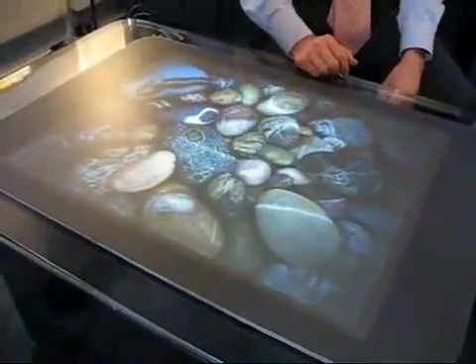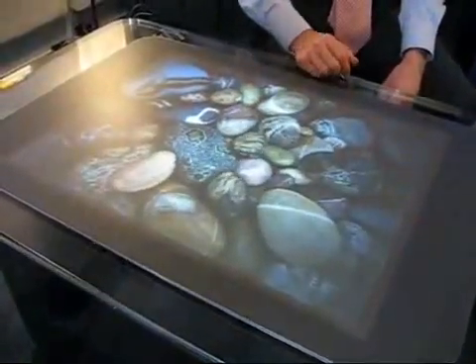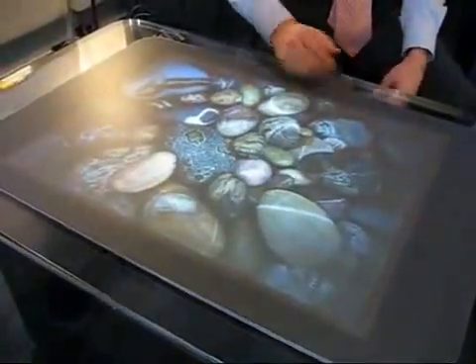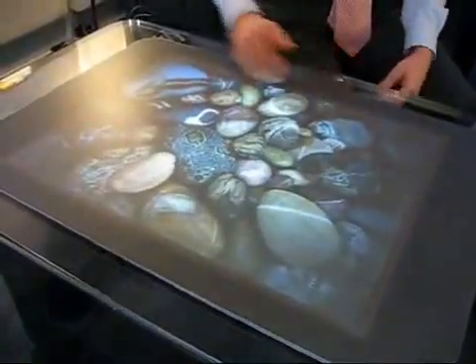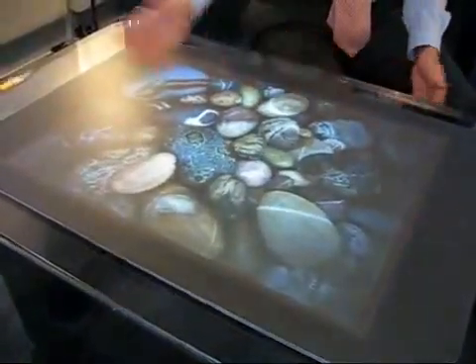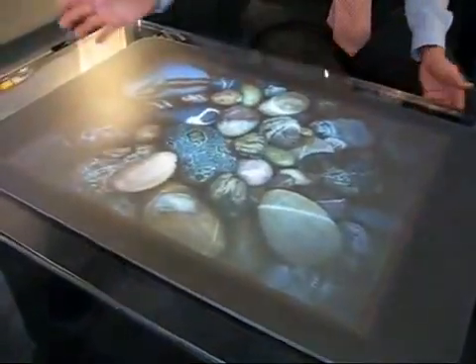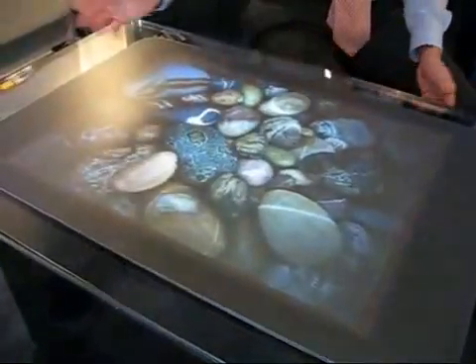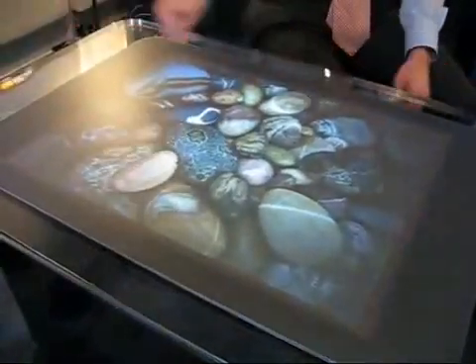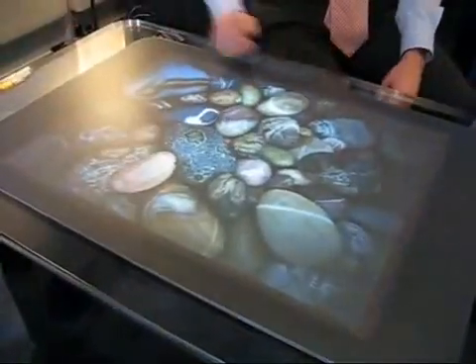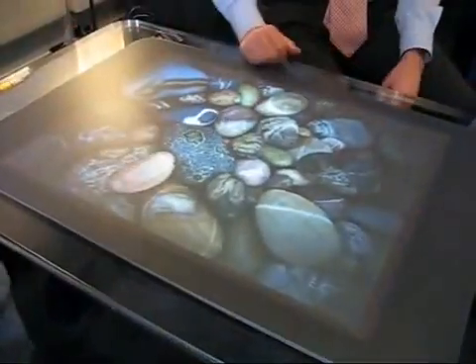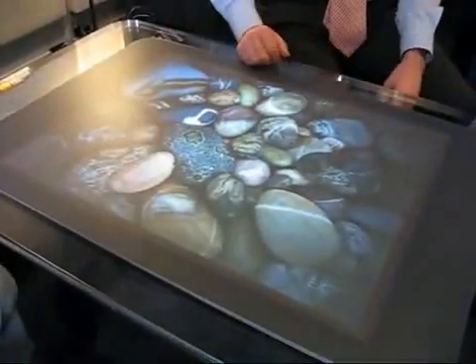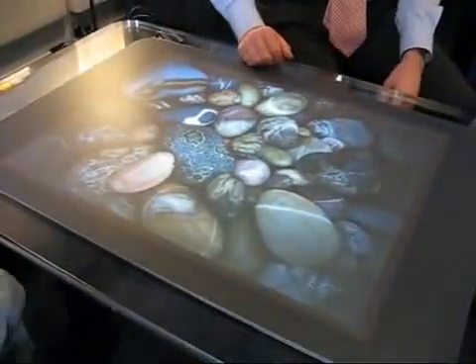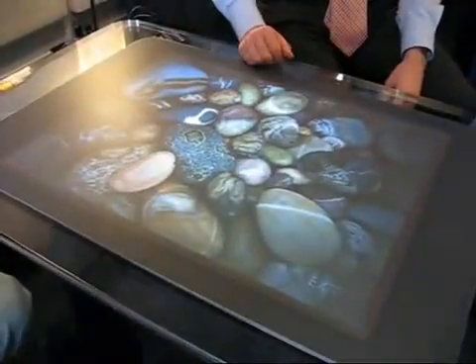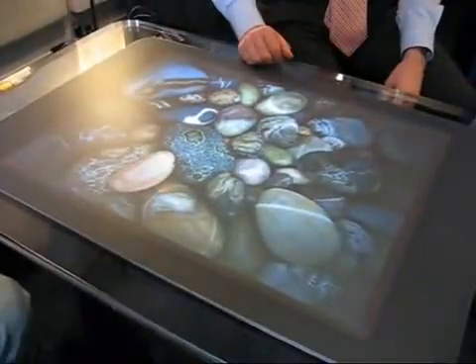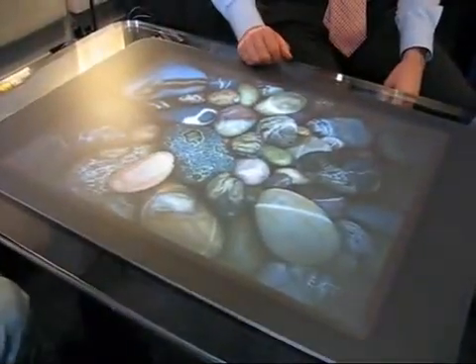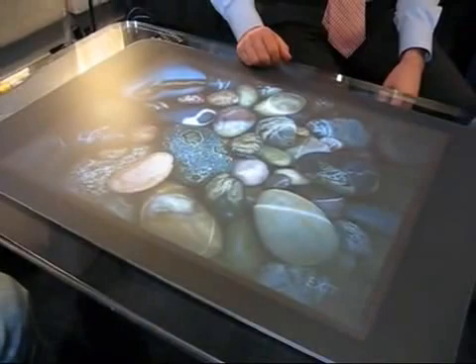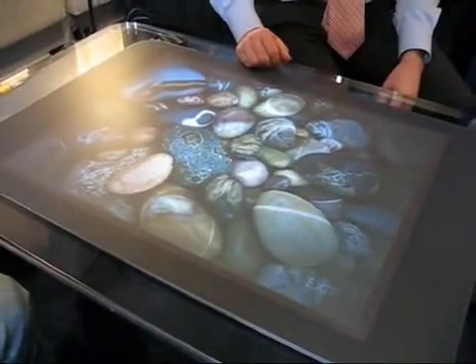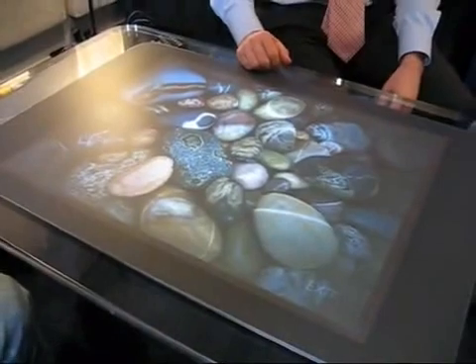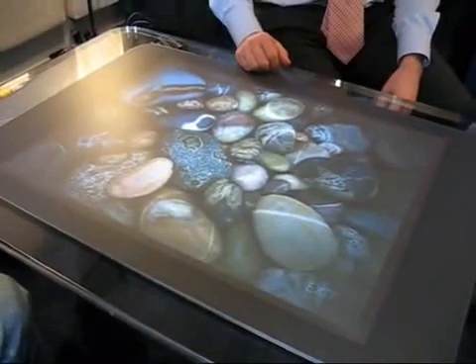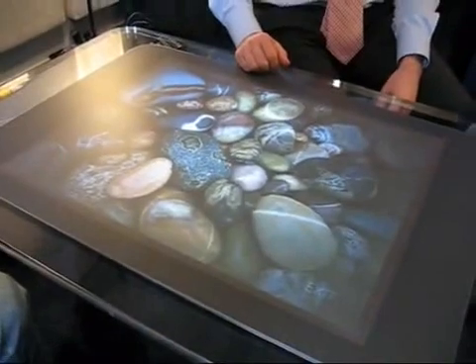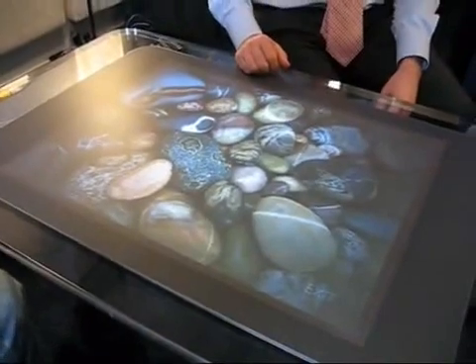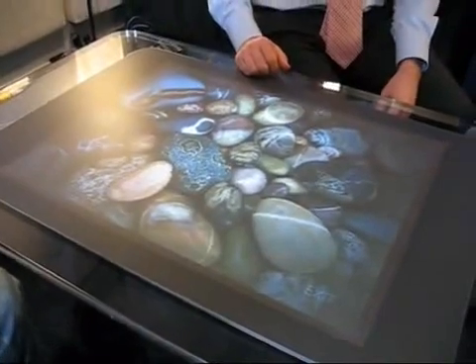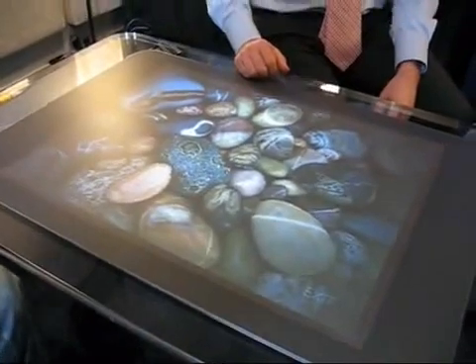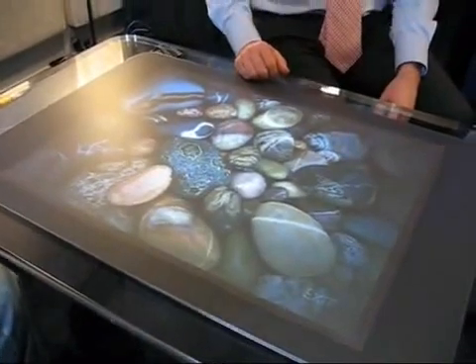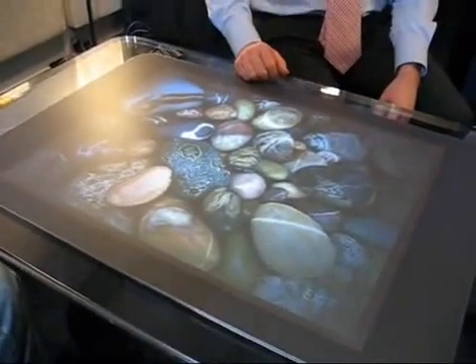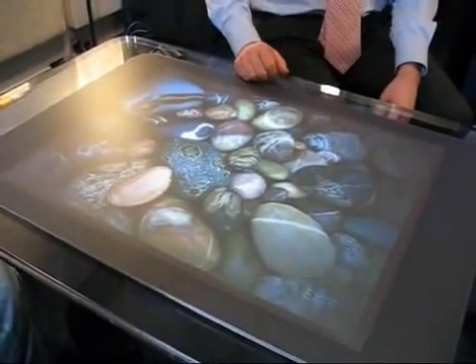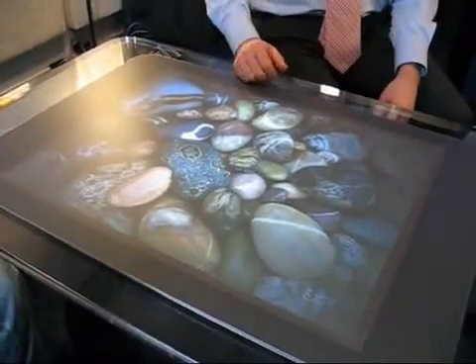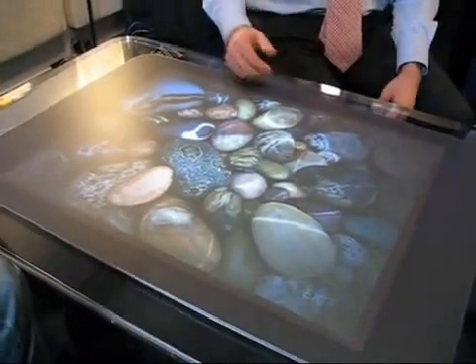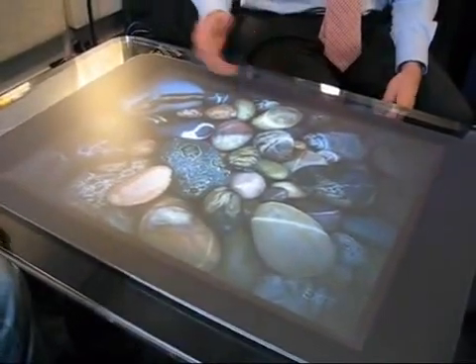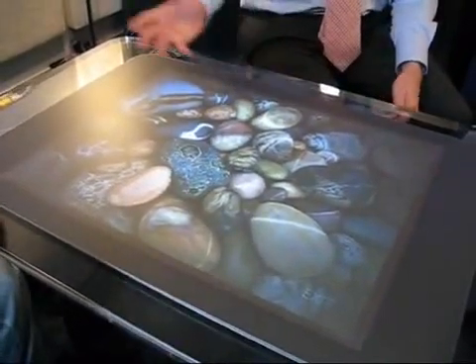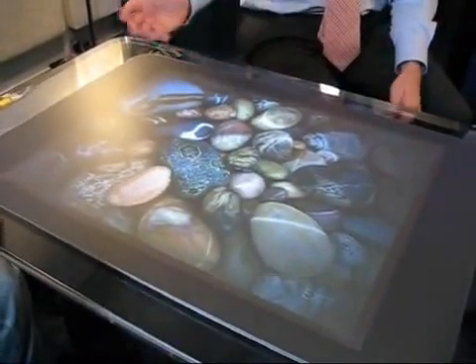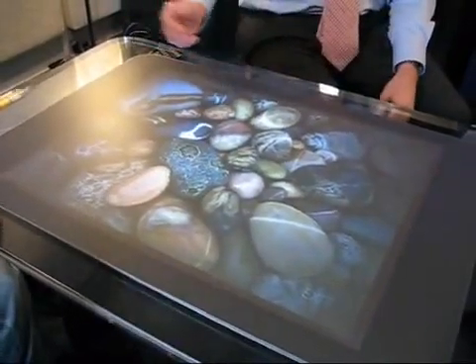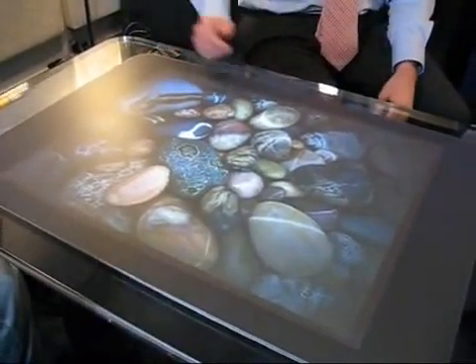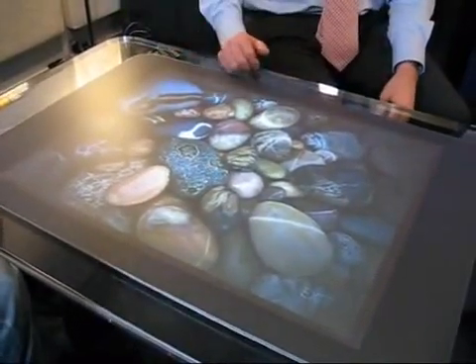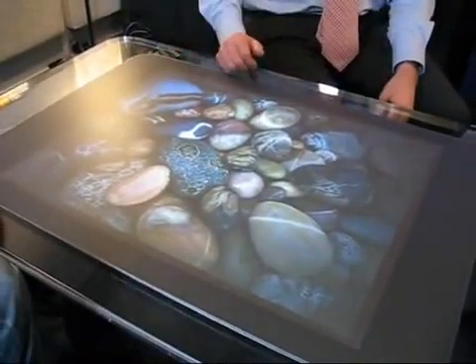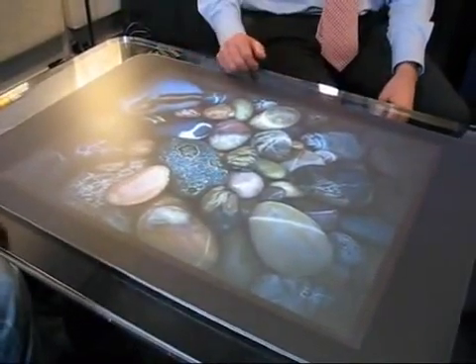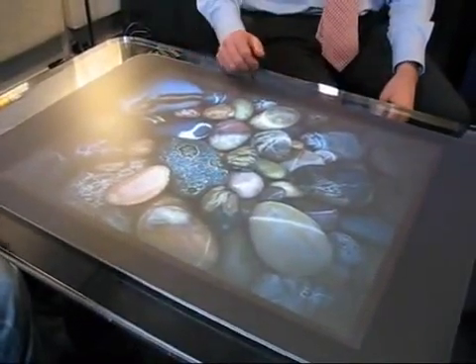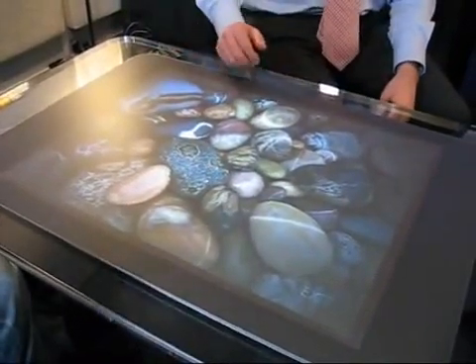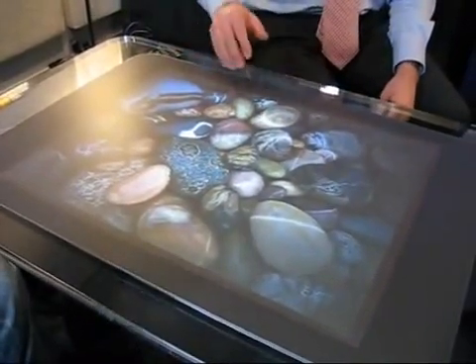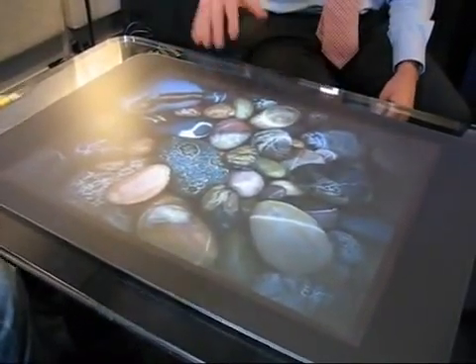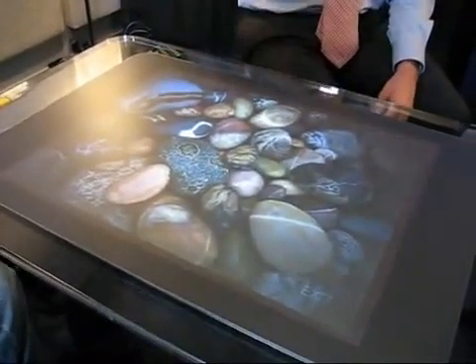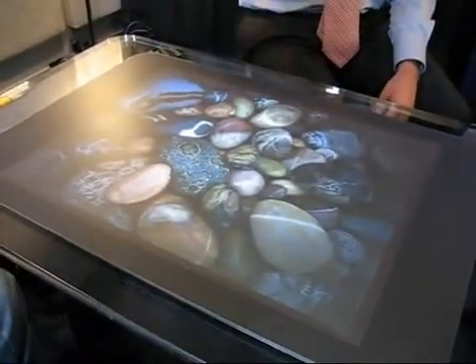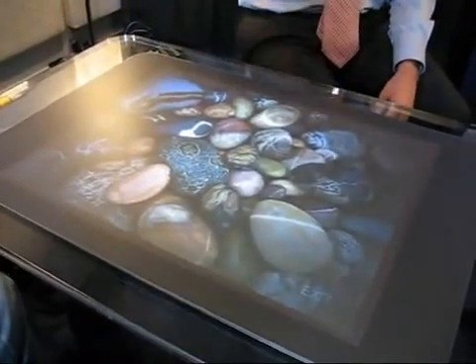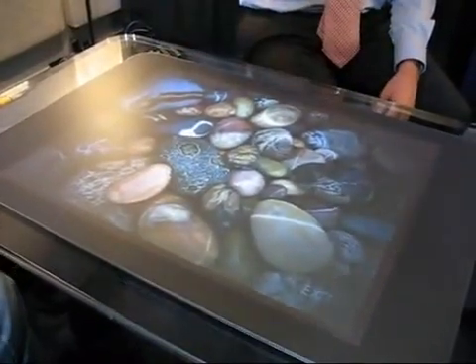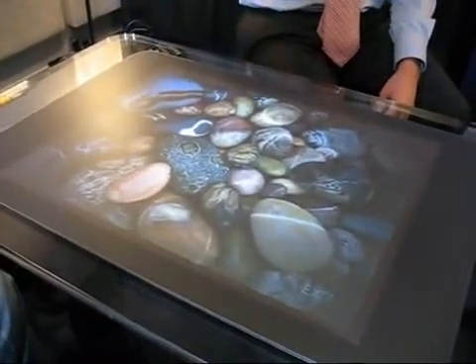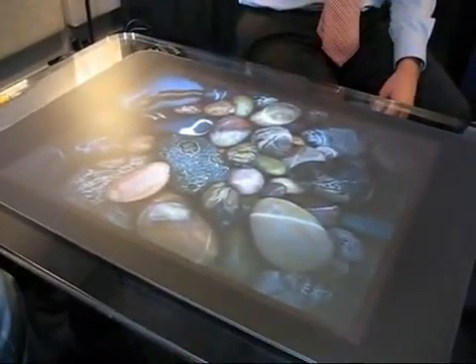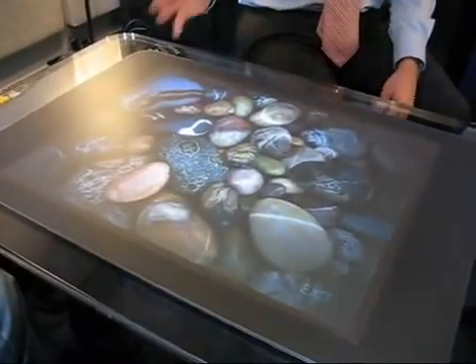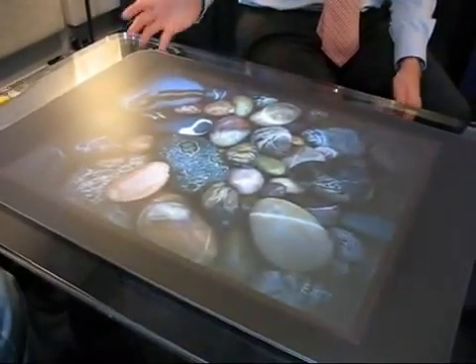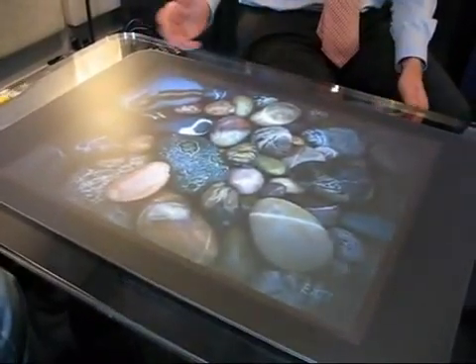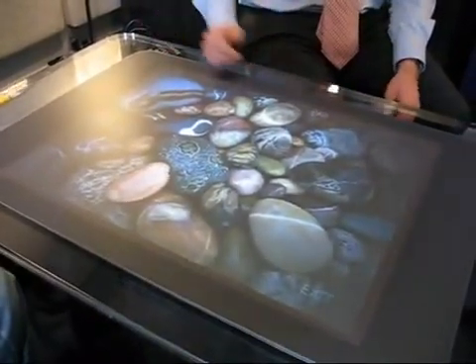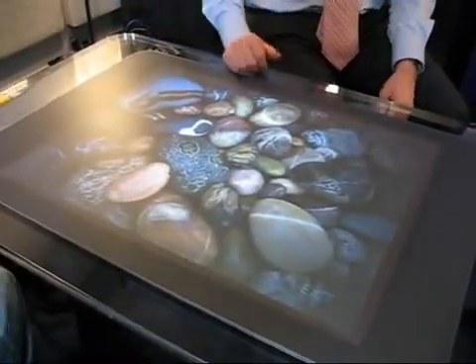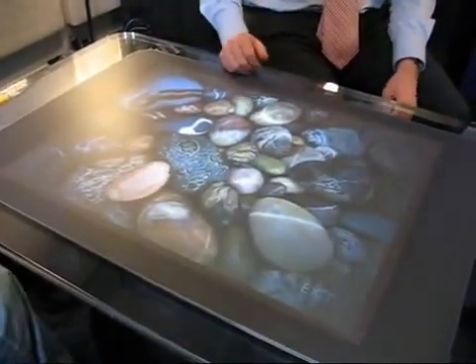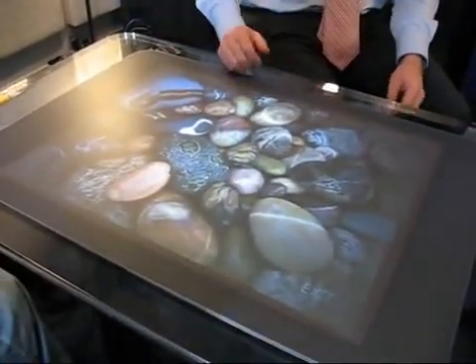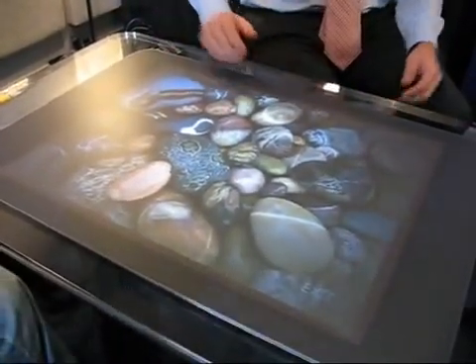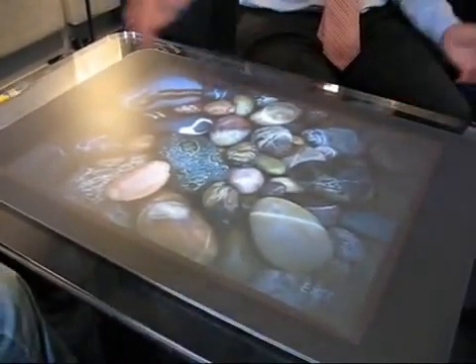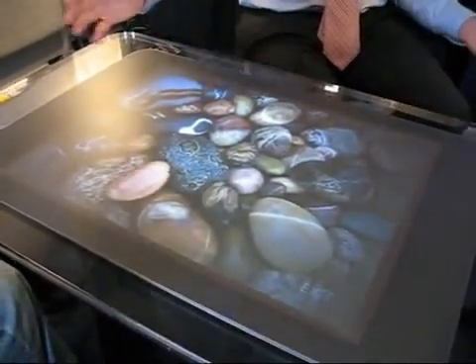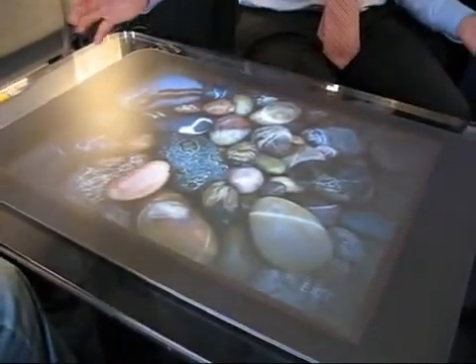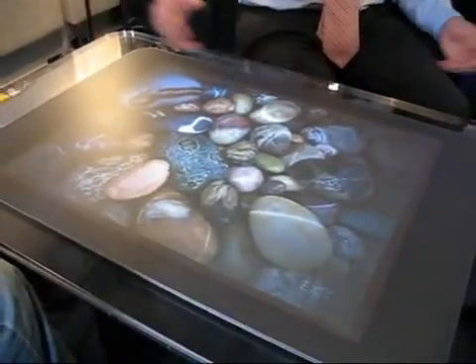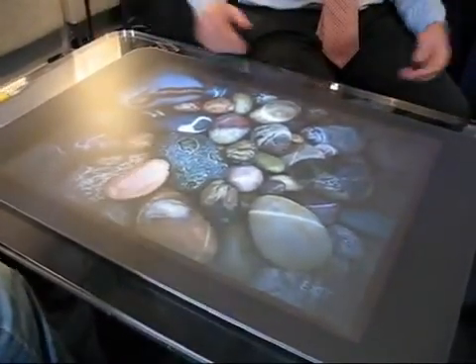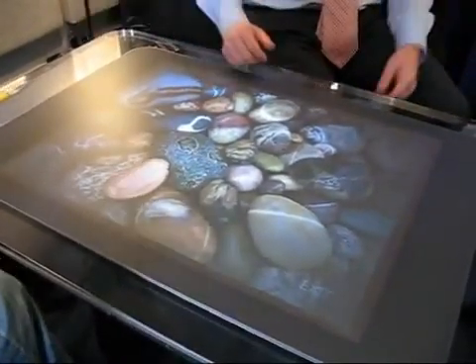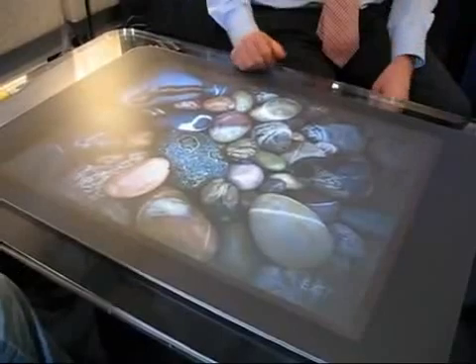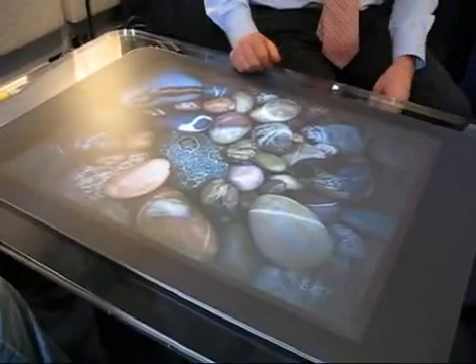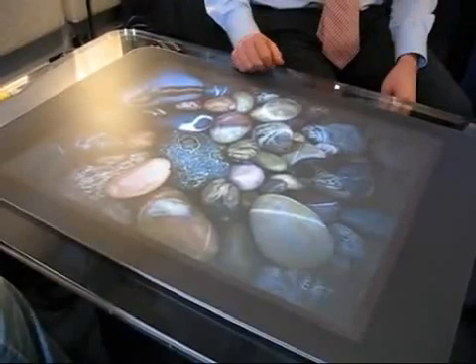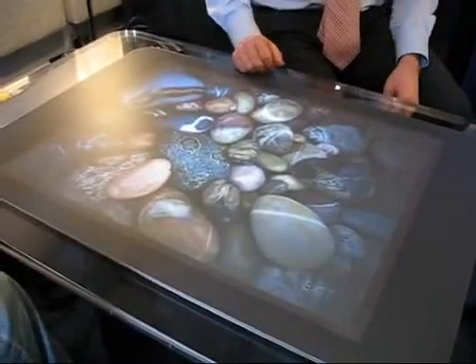Today it's a 30-inch diagonal display, but in the future it could take many different form factors. It could go vertical, it could go bigger, it could go smaller.